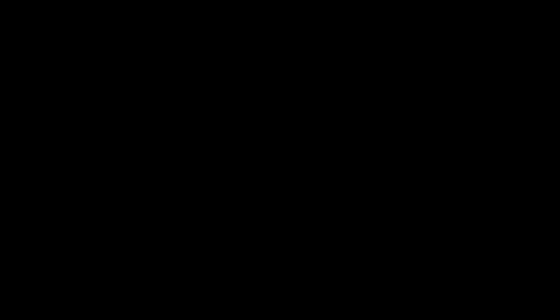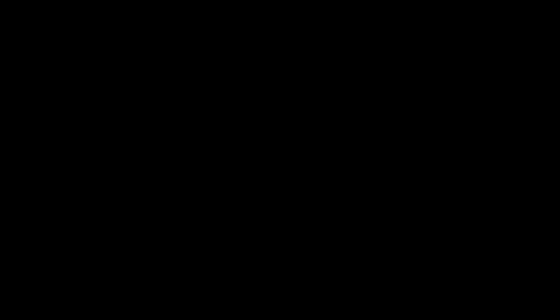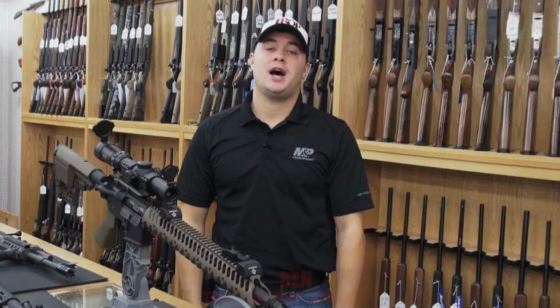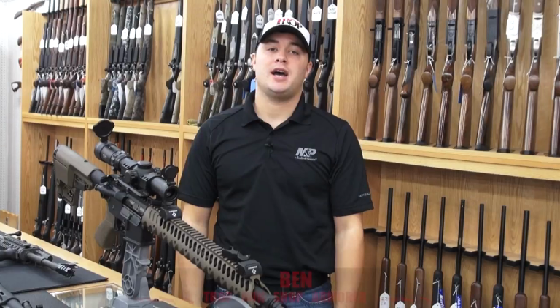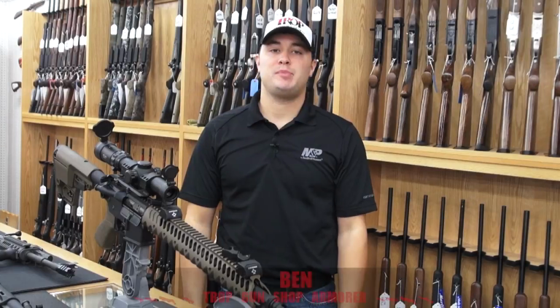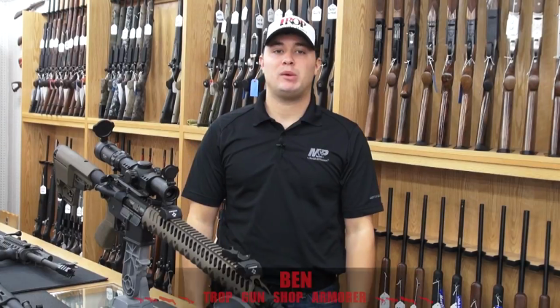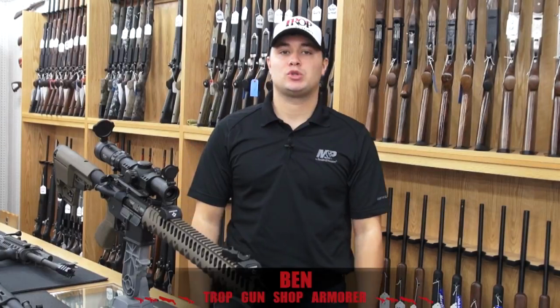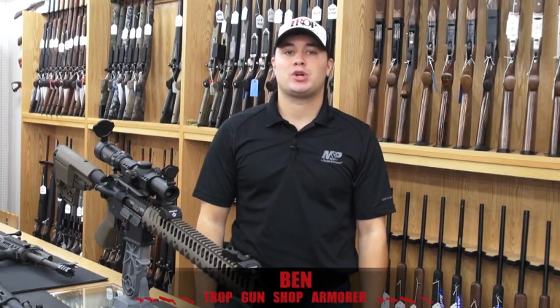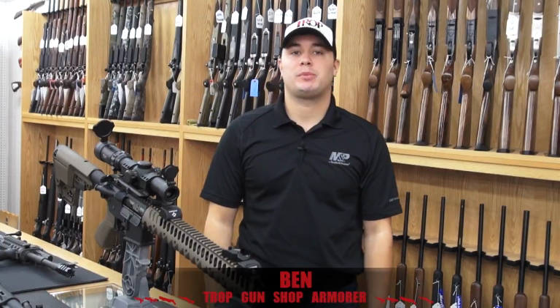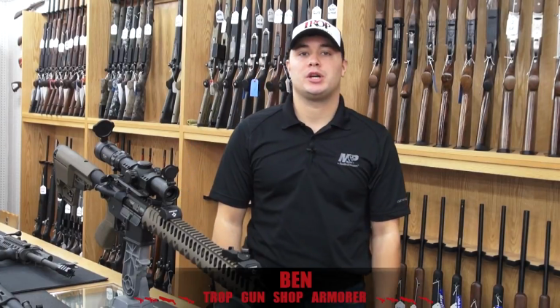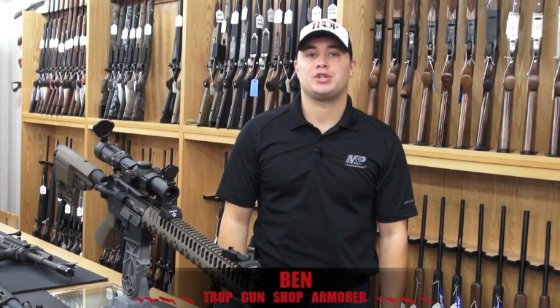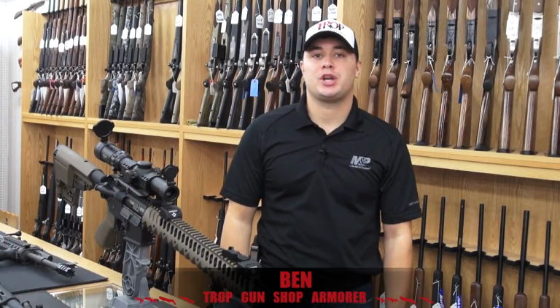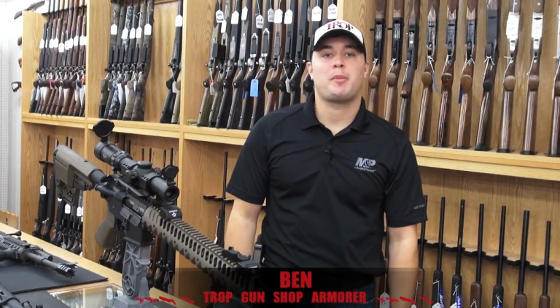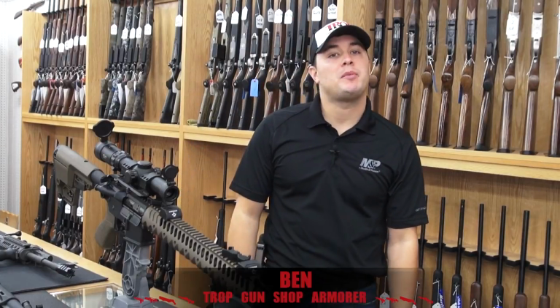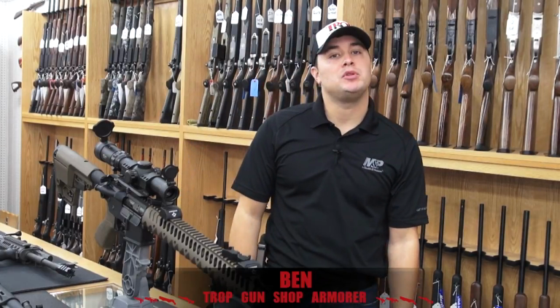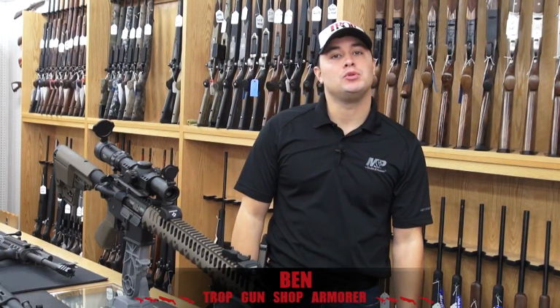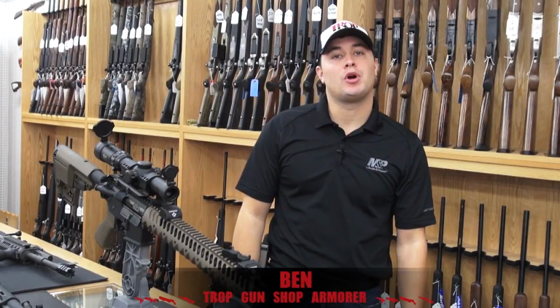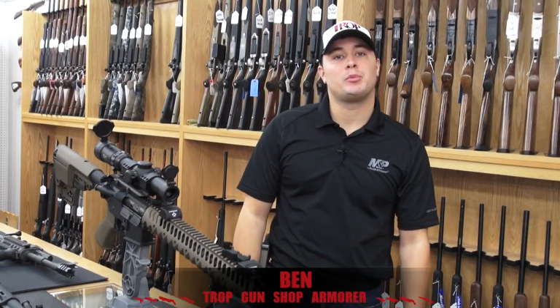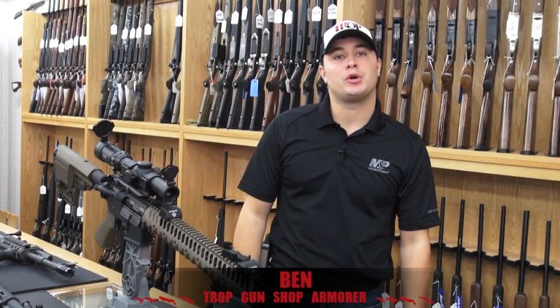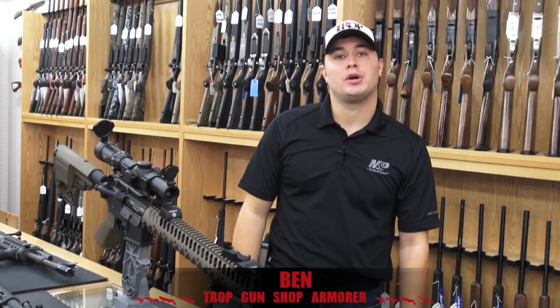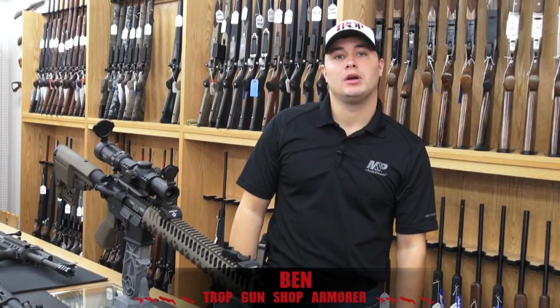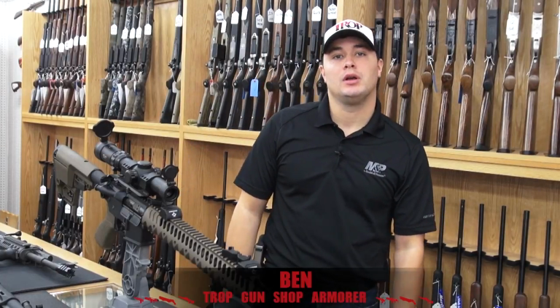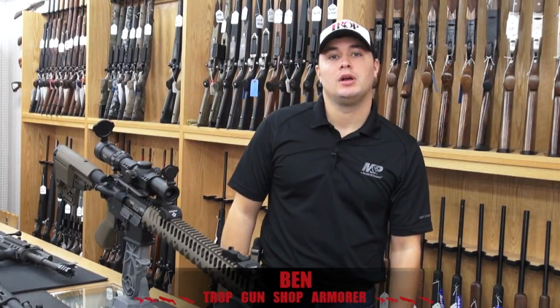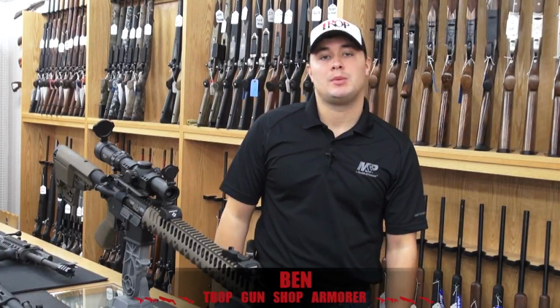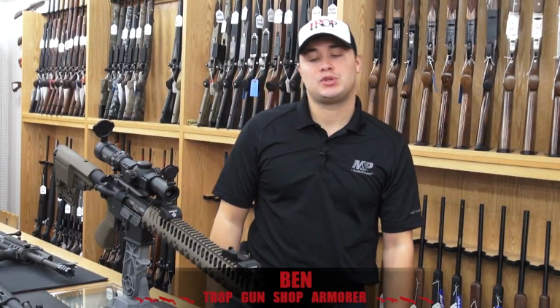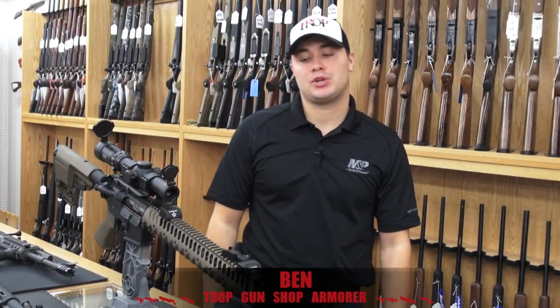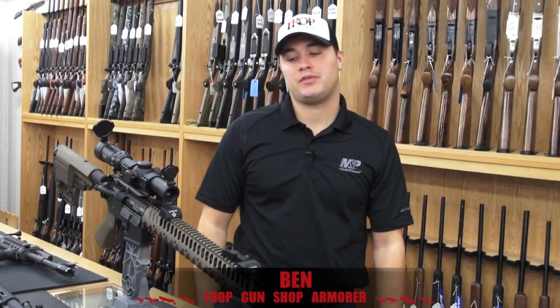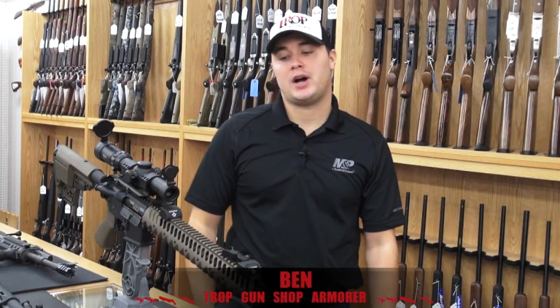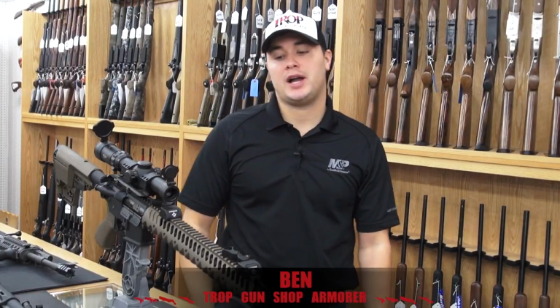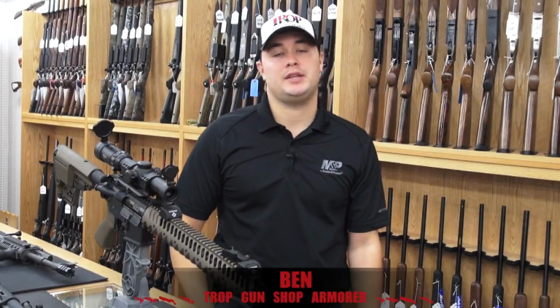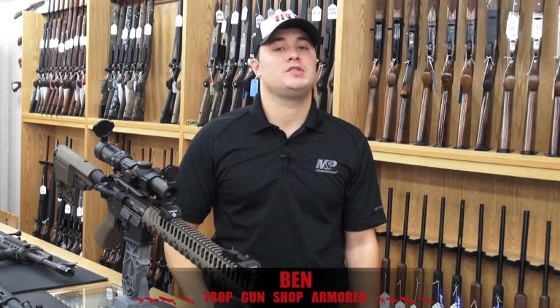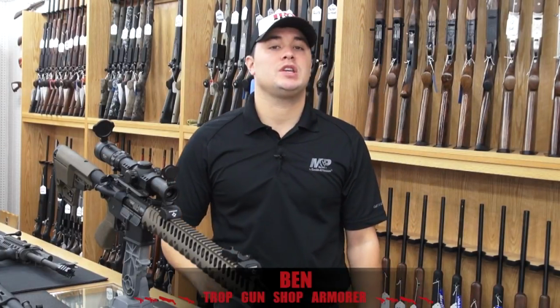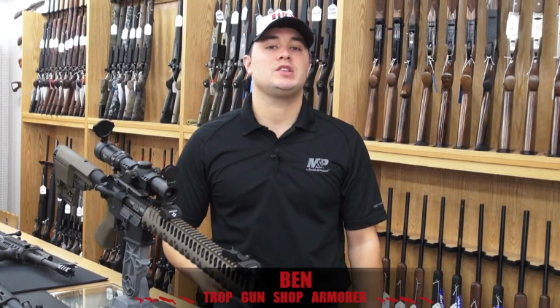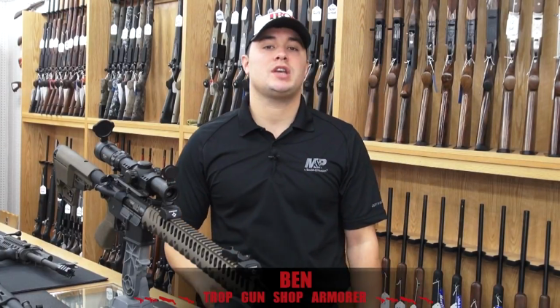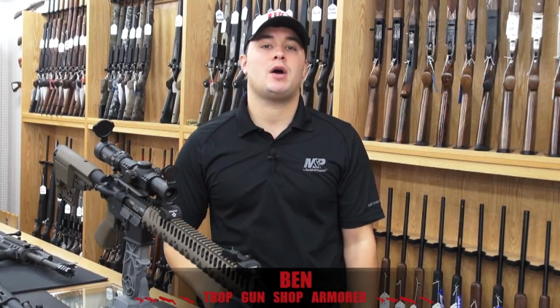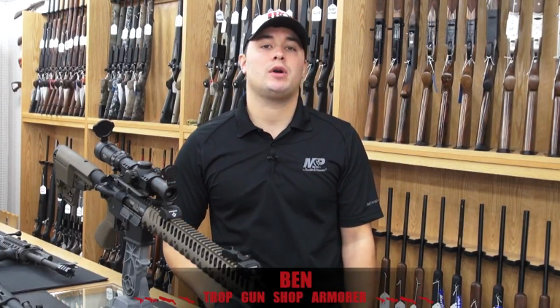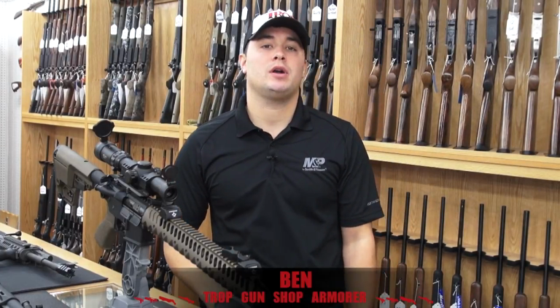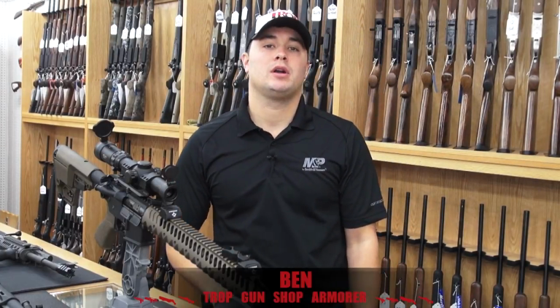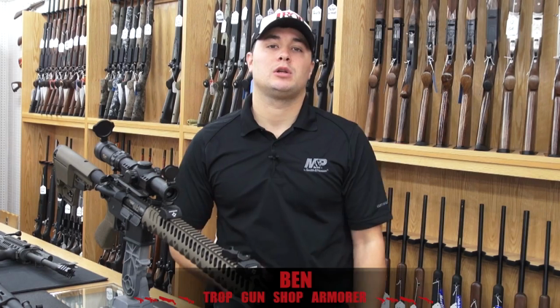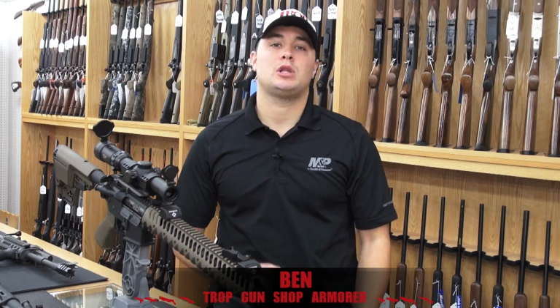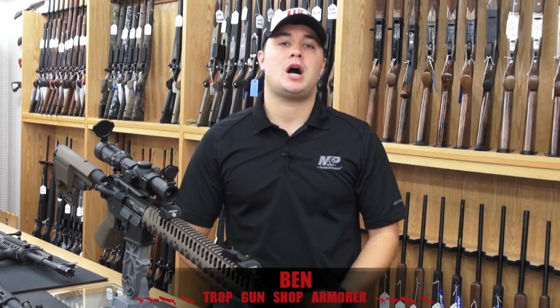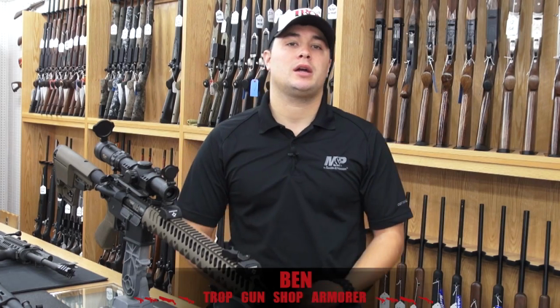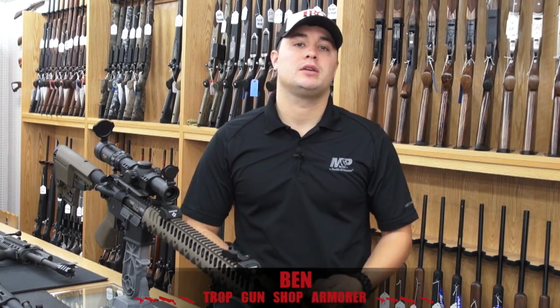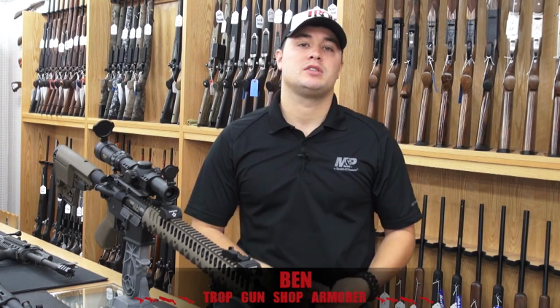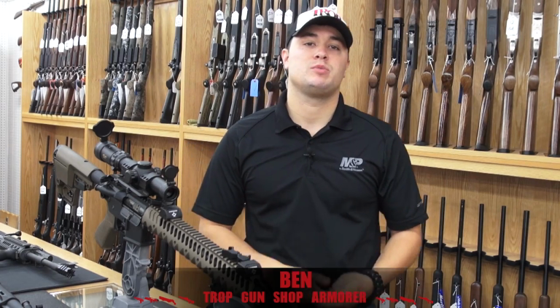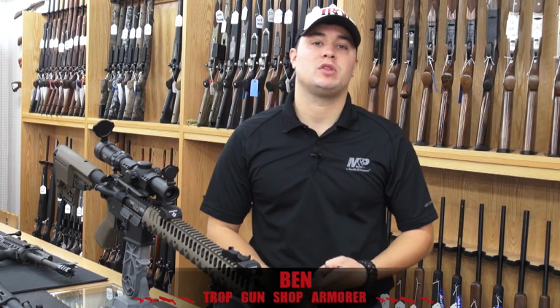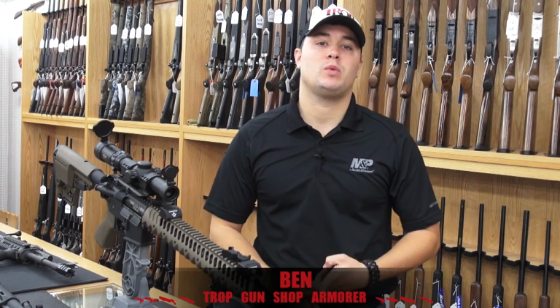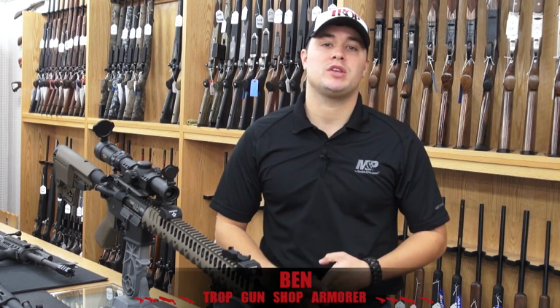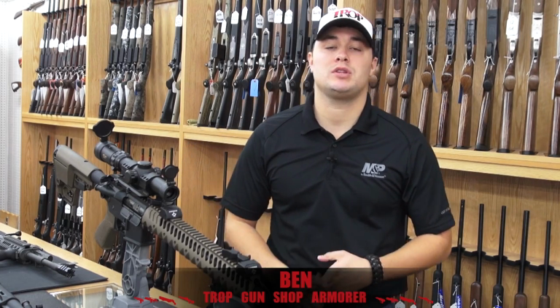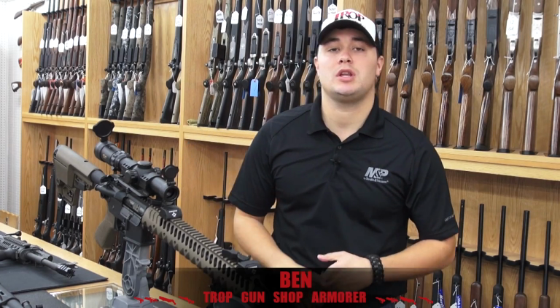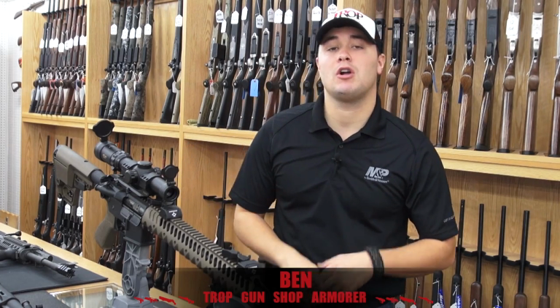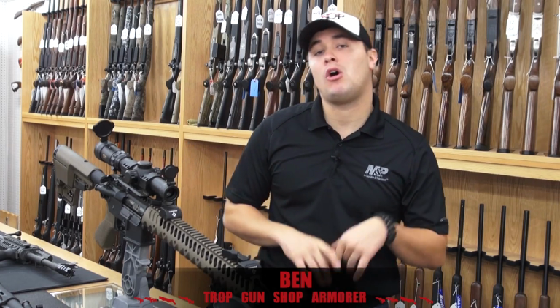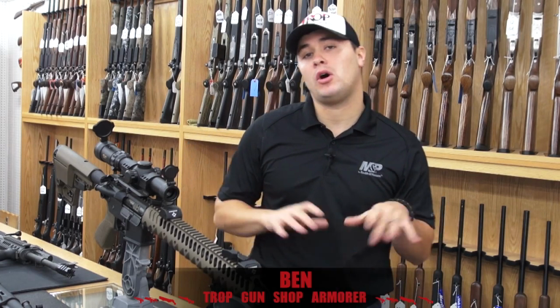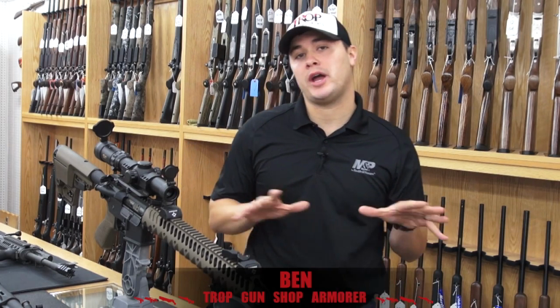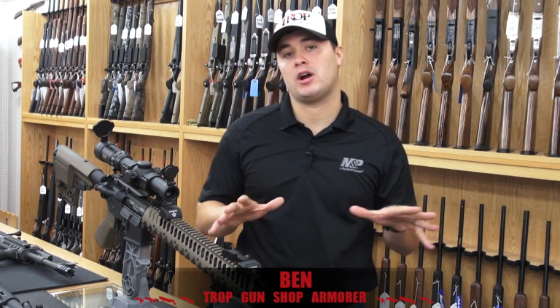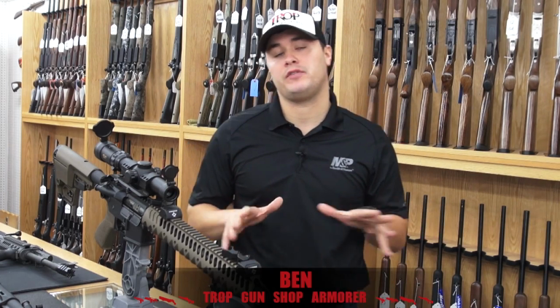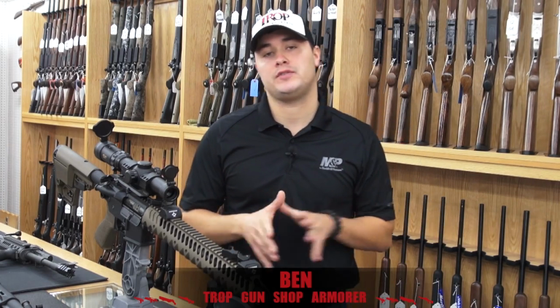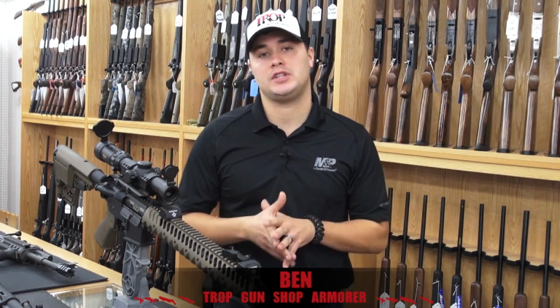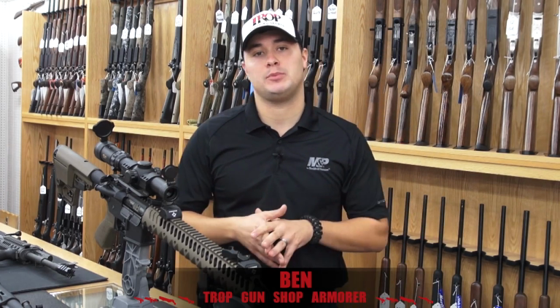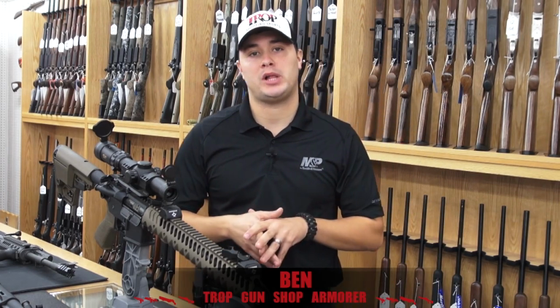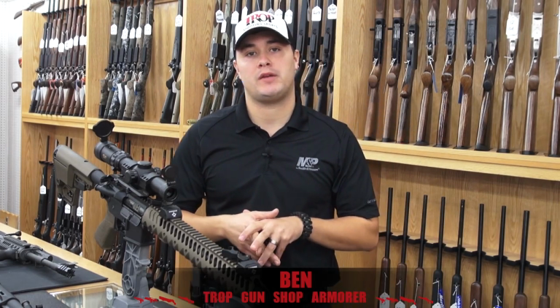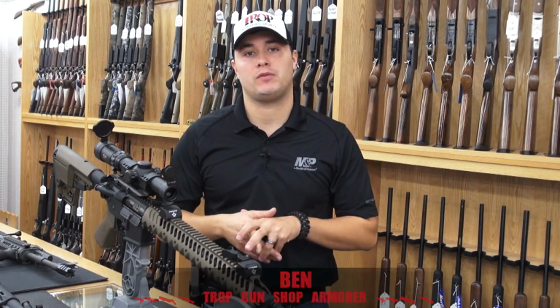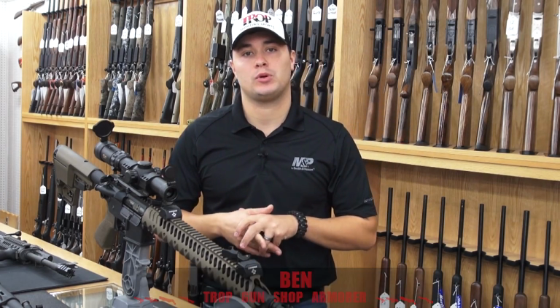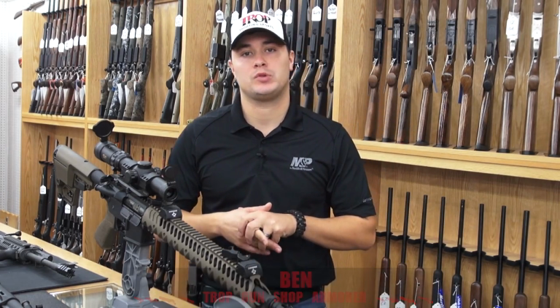Hi, I'm Ben with Trap Gun Shop. I'm the new armorer. I'm certified in Sig Sauer, Glock, Smith & Wesson, and all AR-15 platforms.